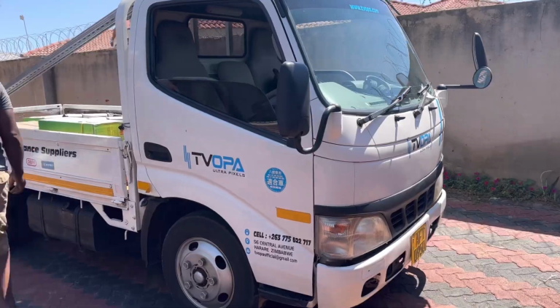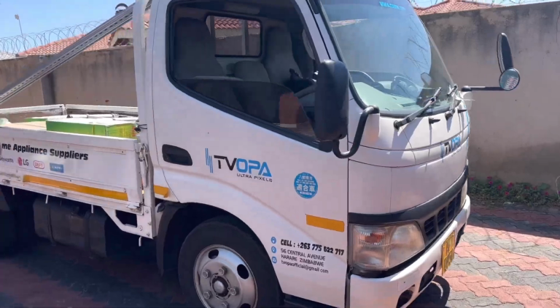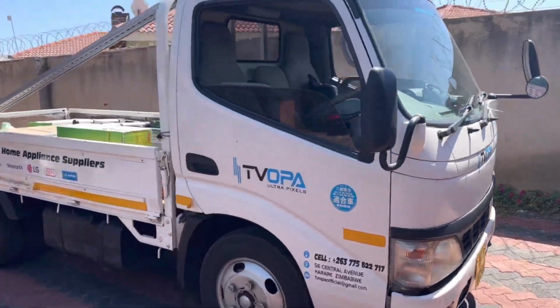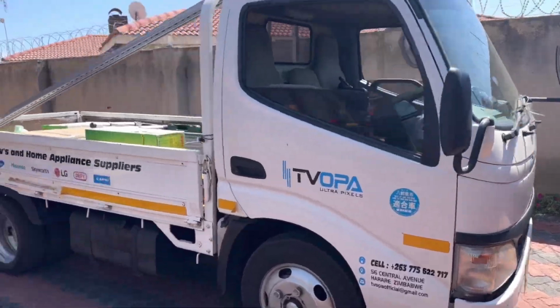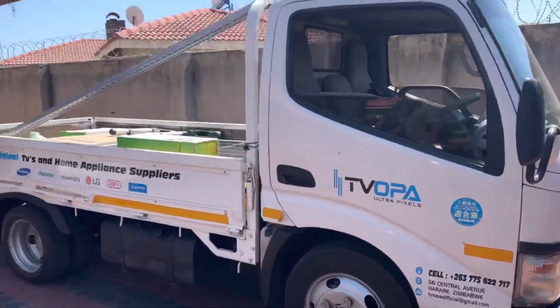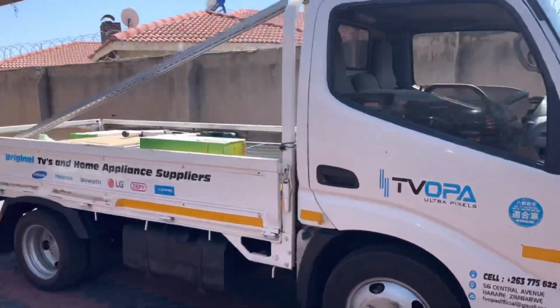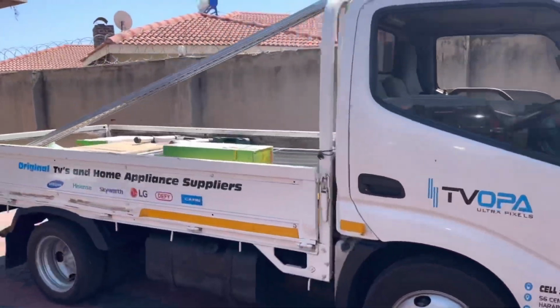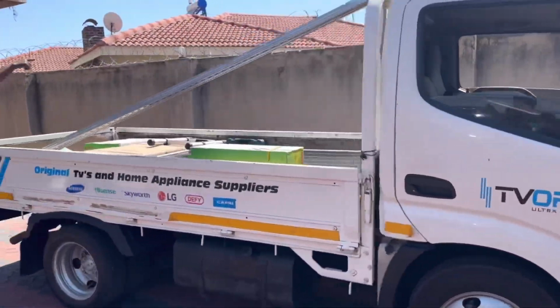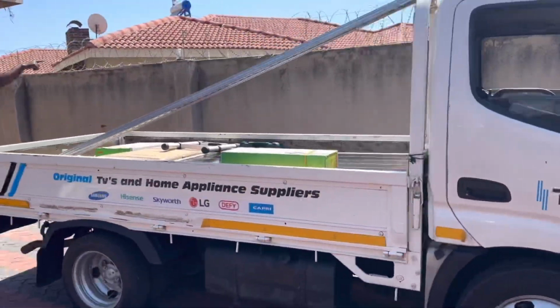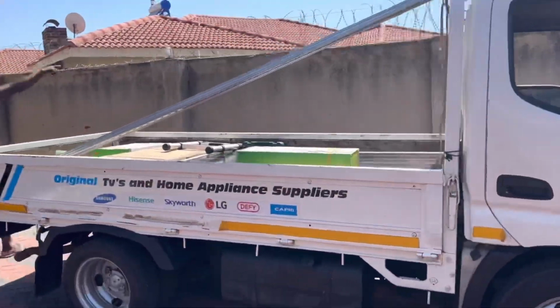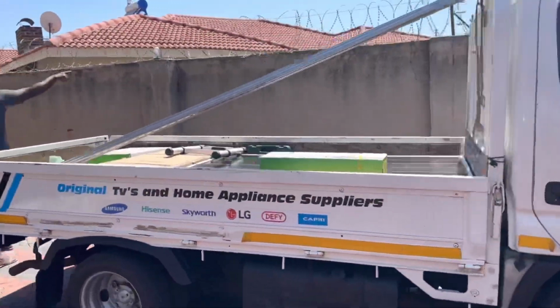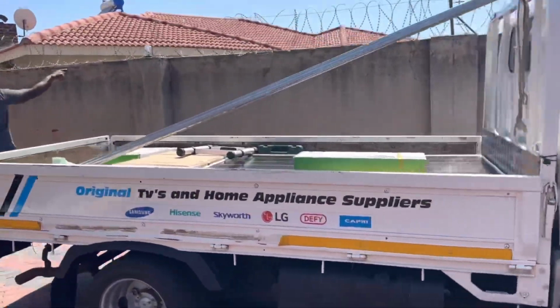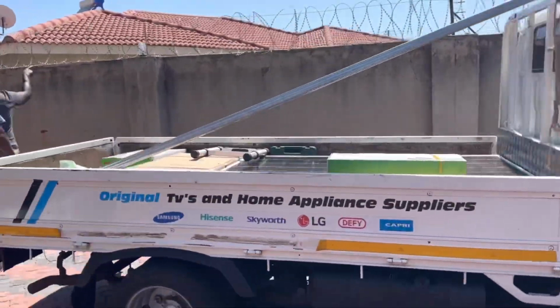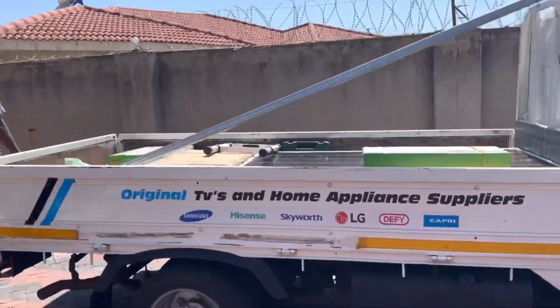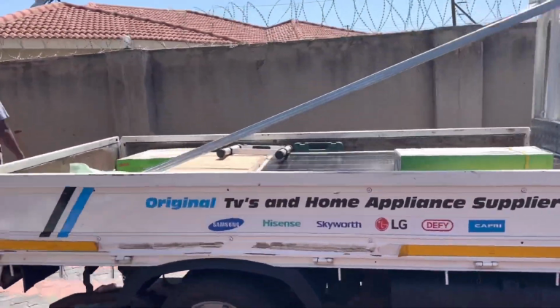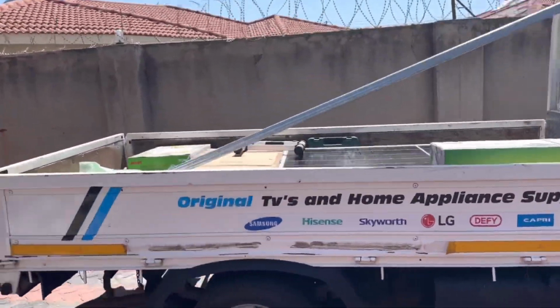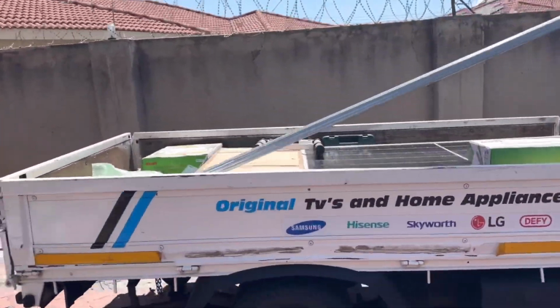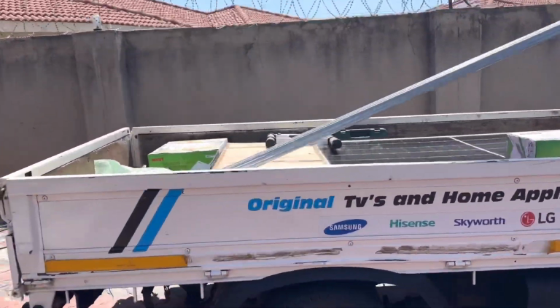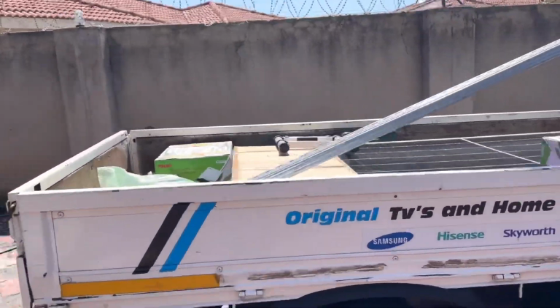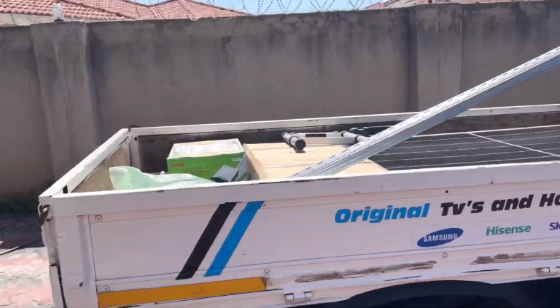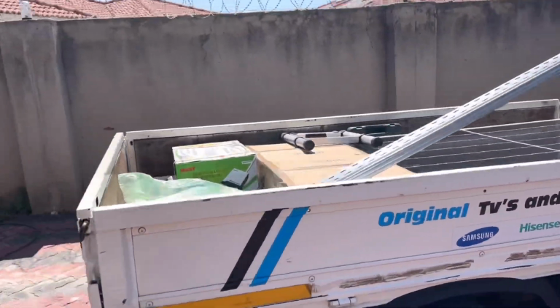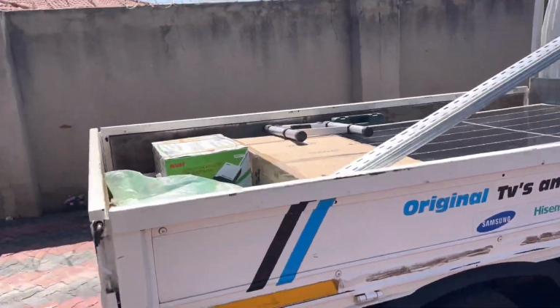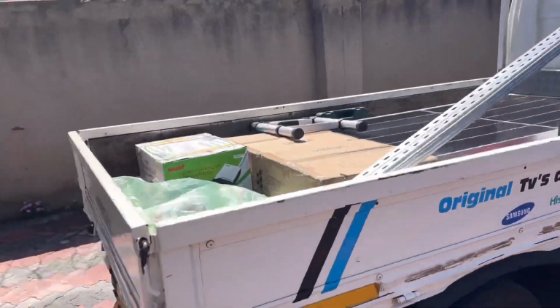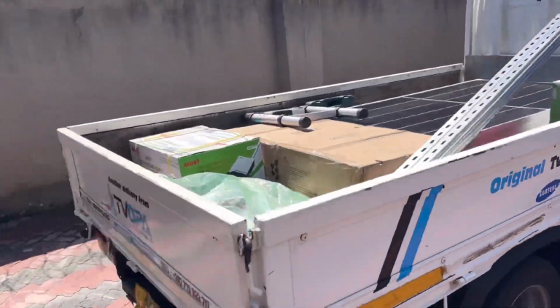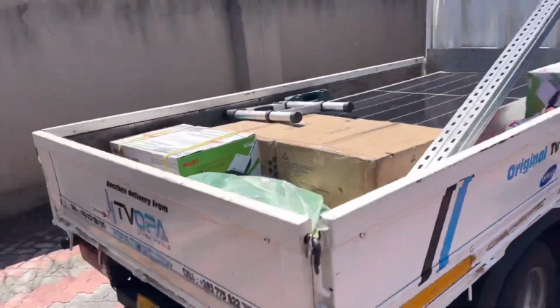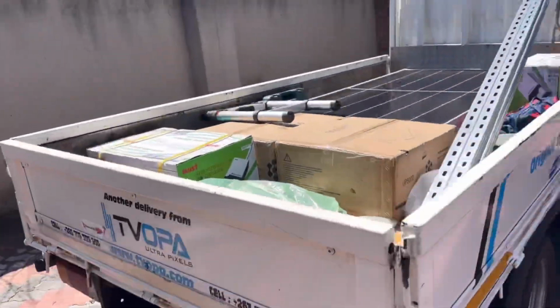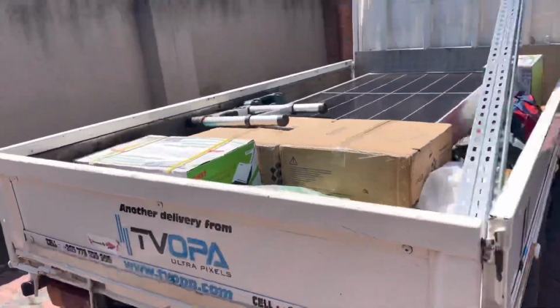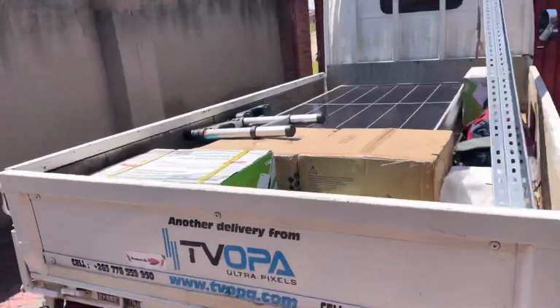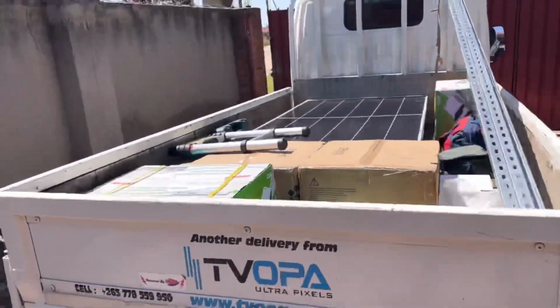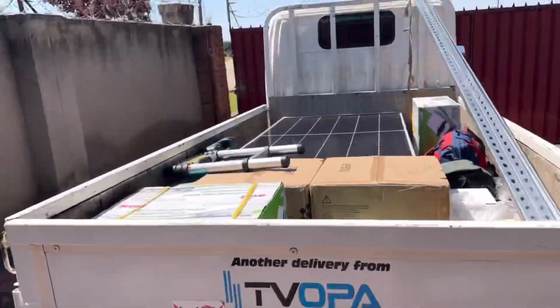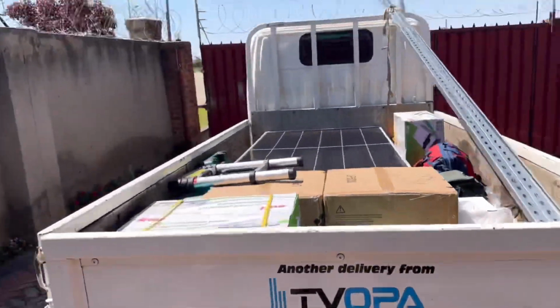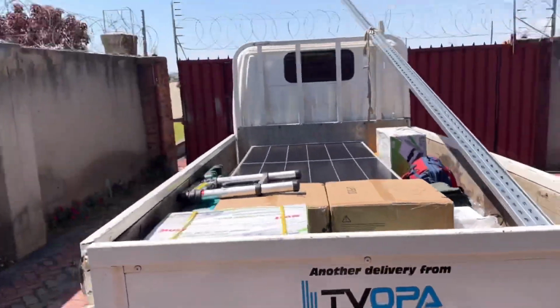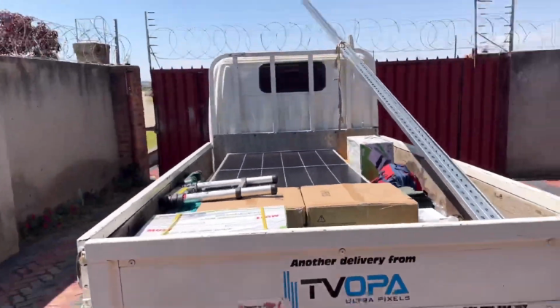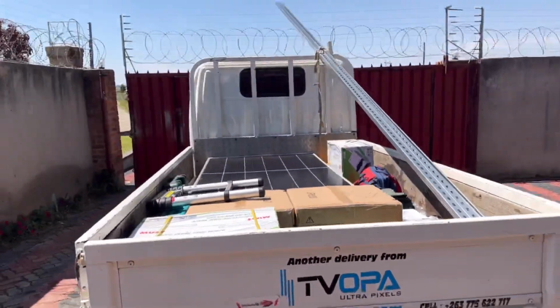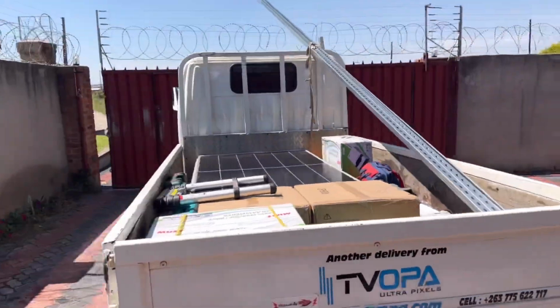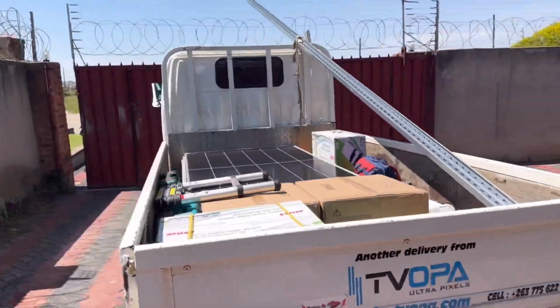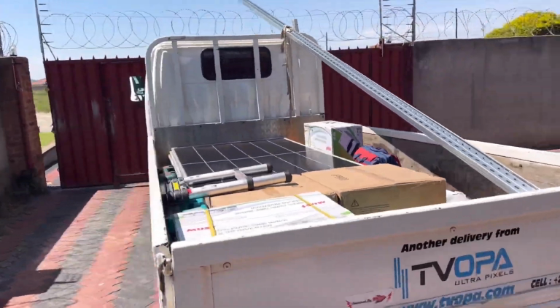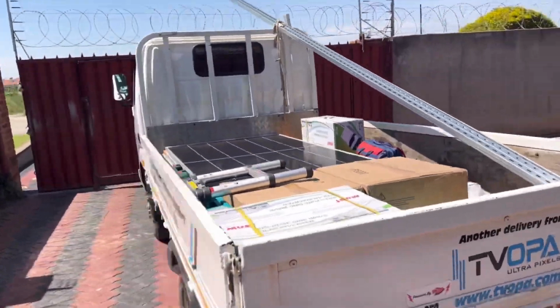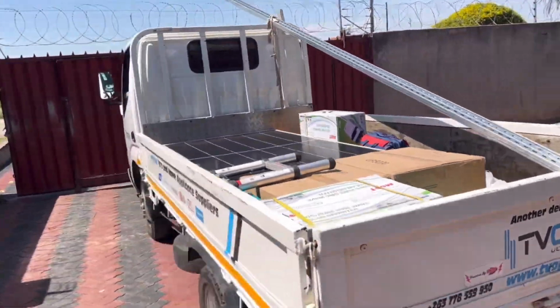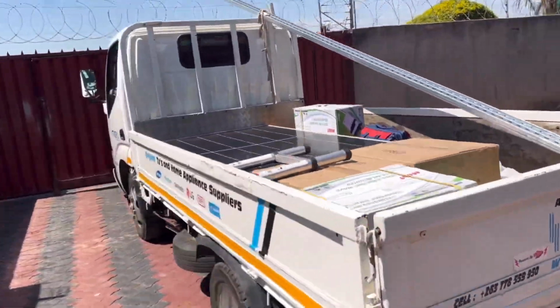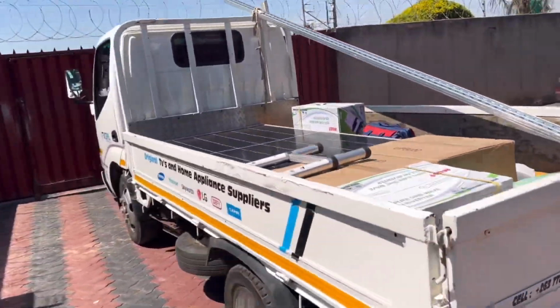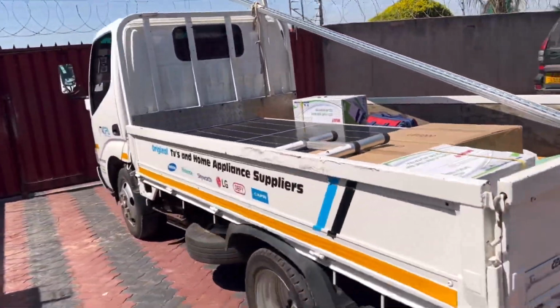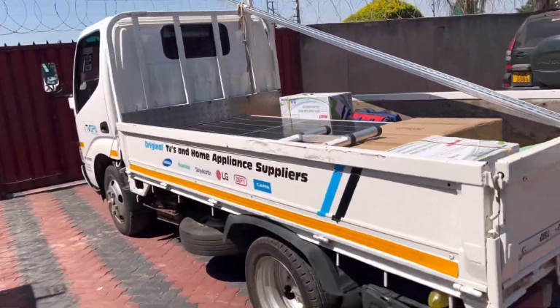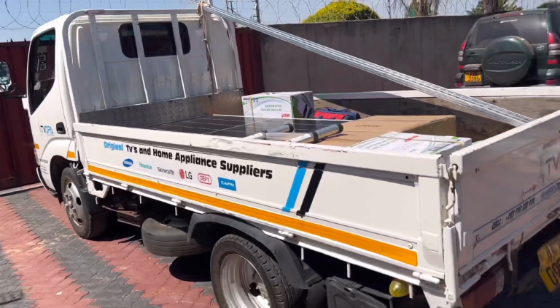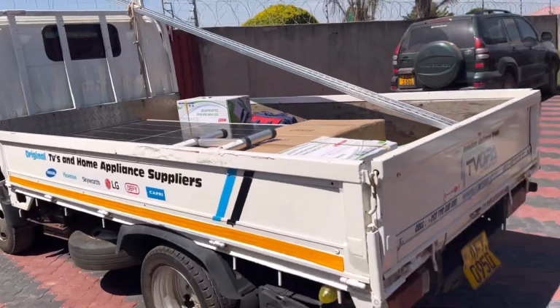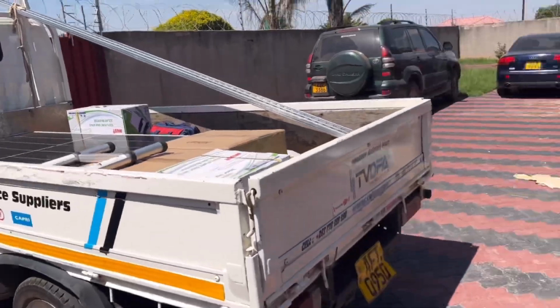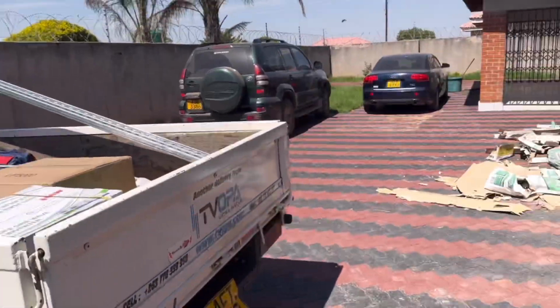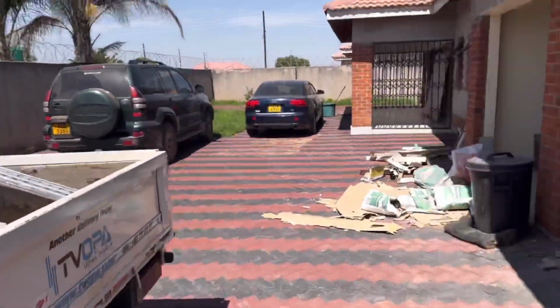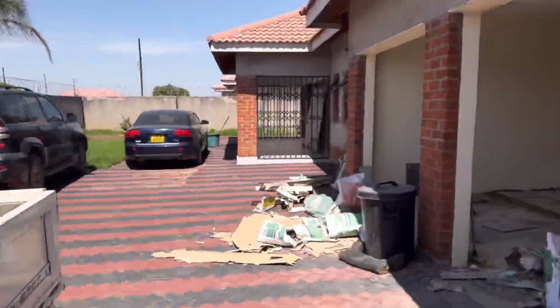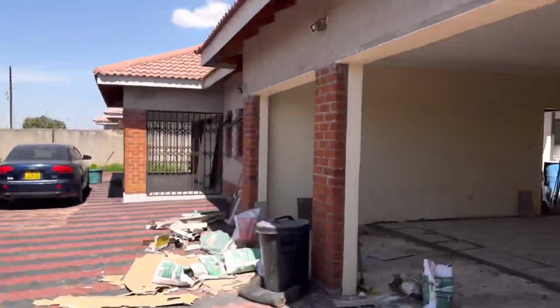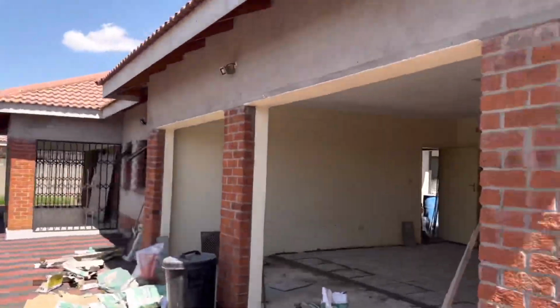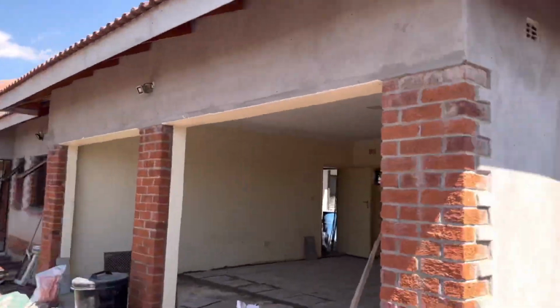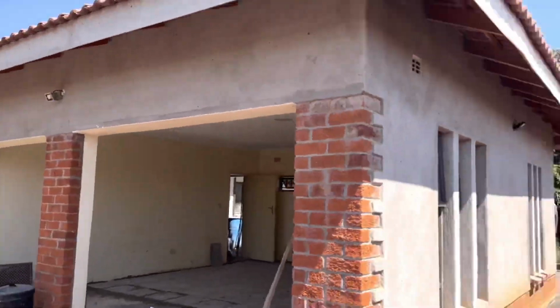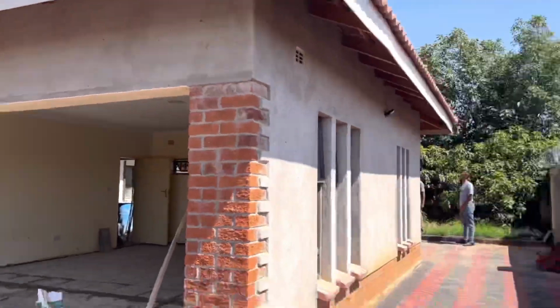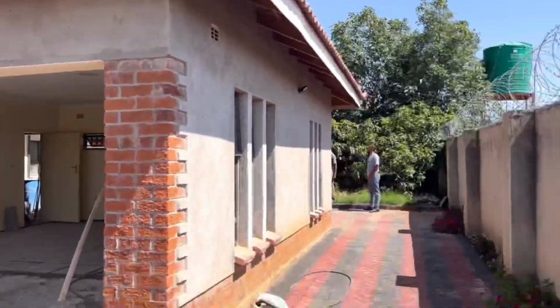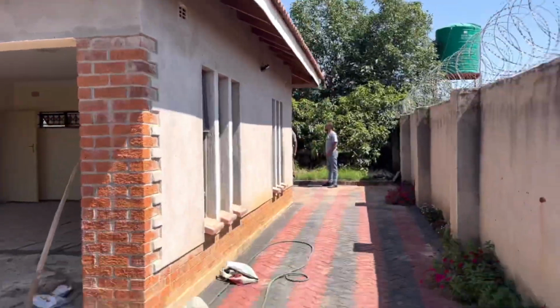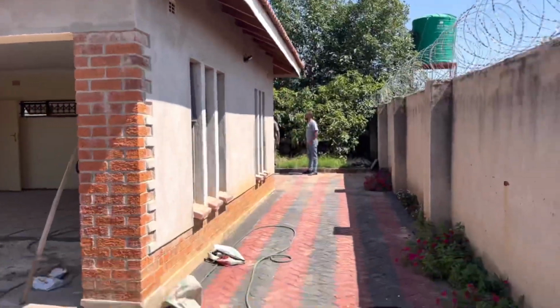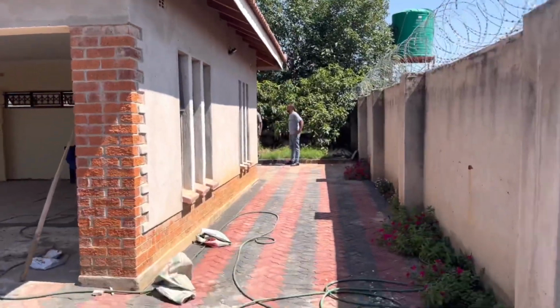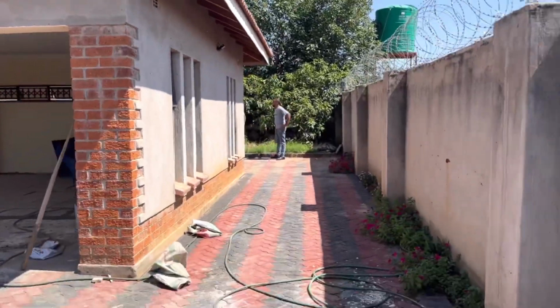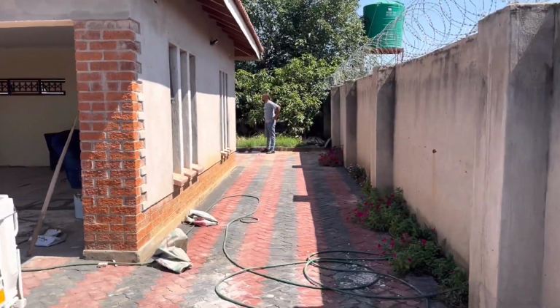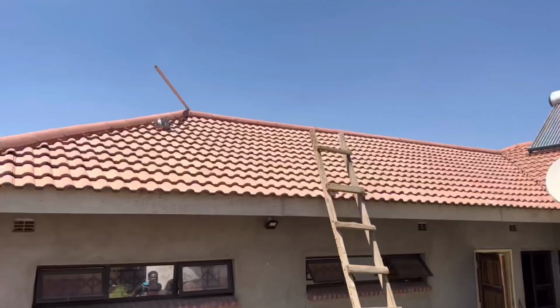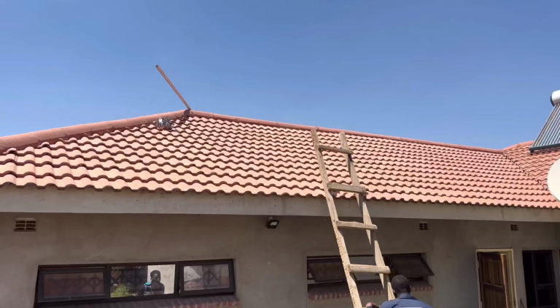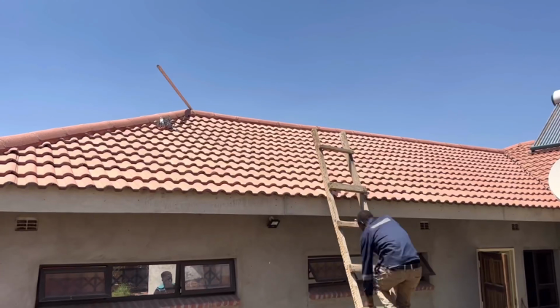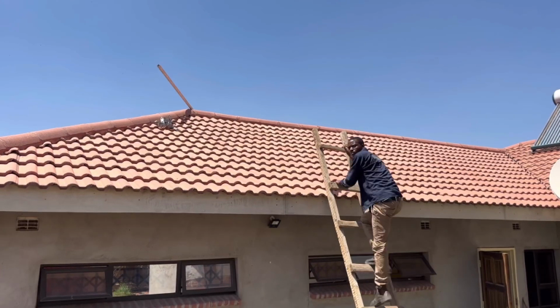Hello guys, welcome to TVOPA Green Energy Solutions. Today we are in Rua where we are installing a 5.2kVA solar system.